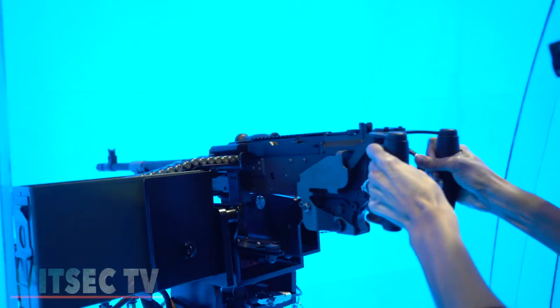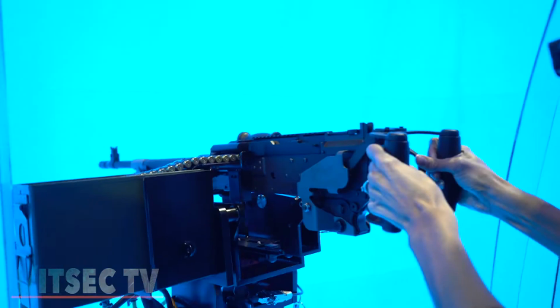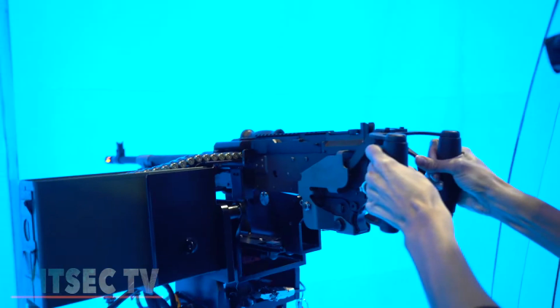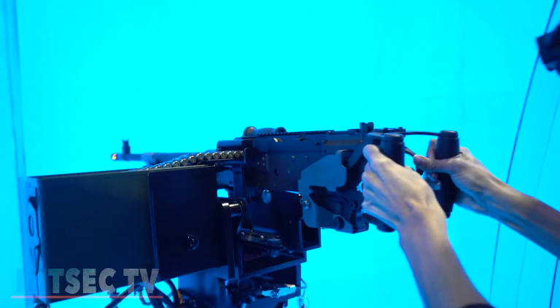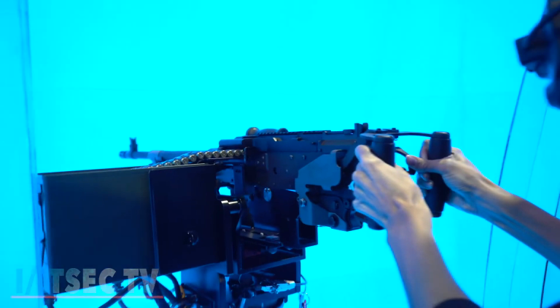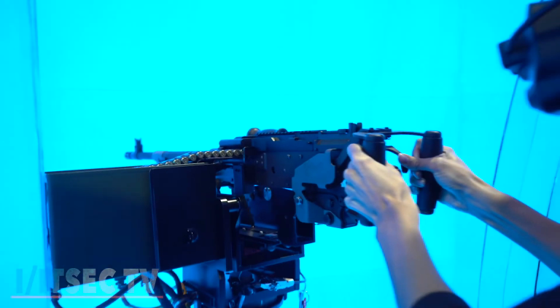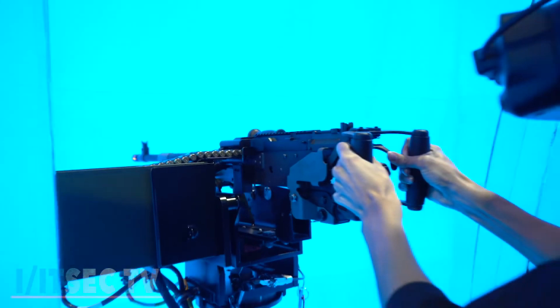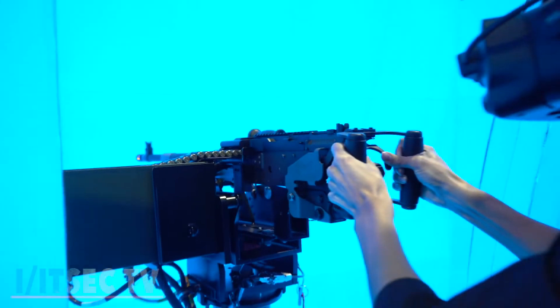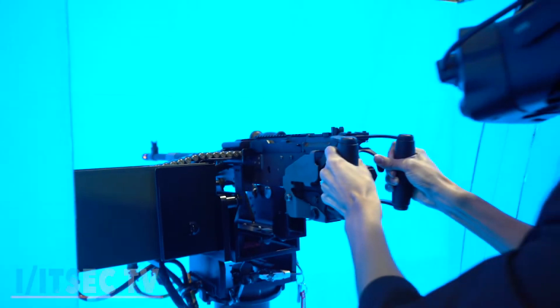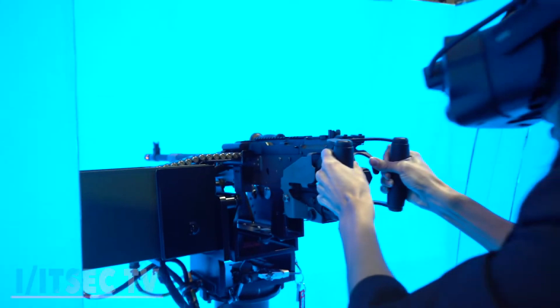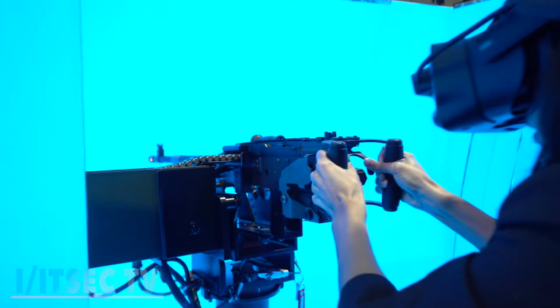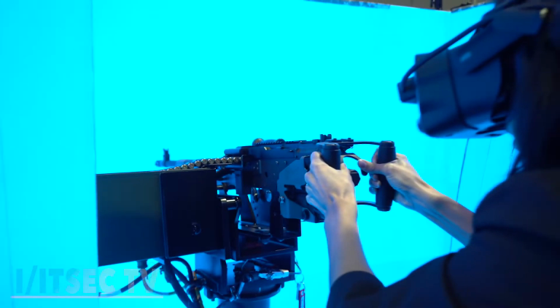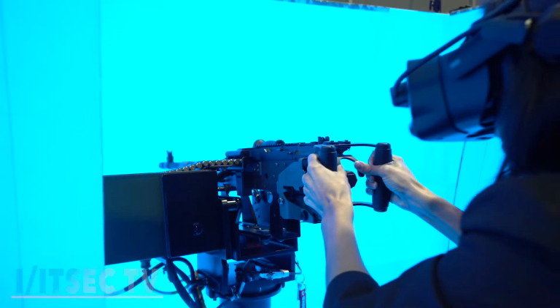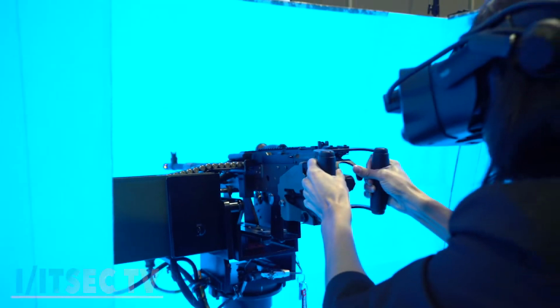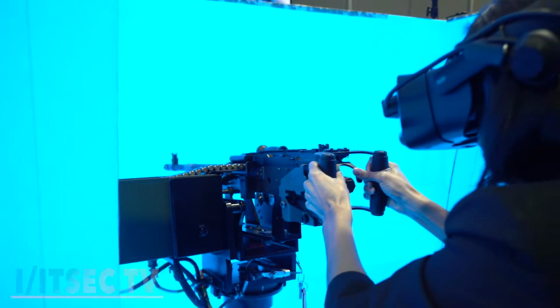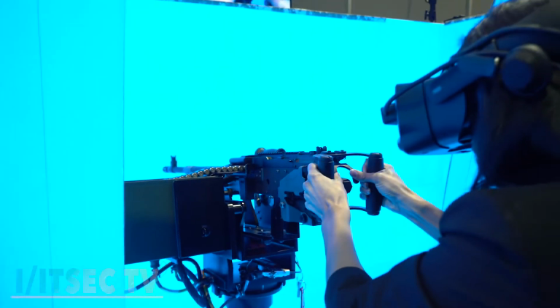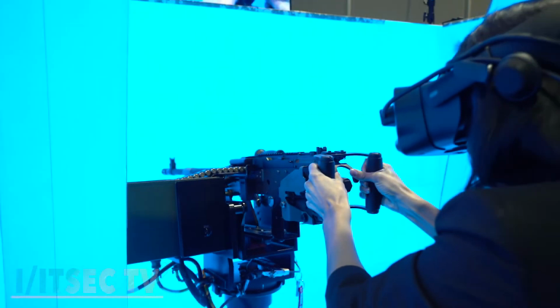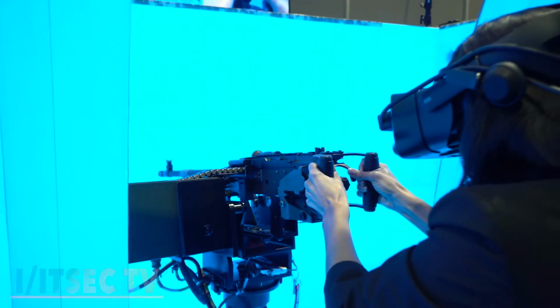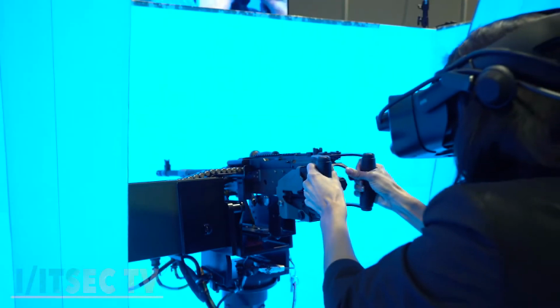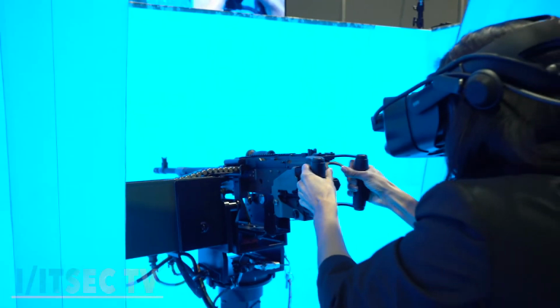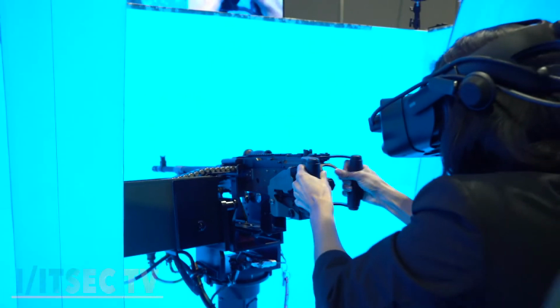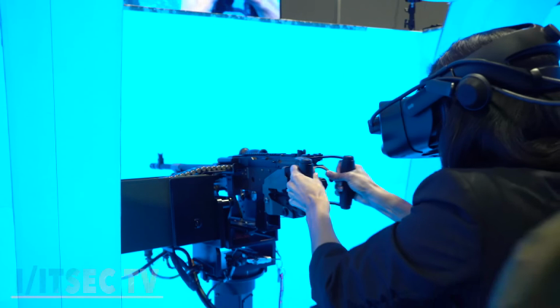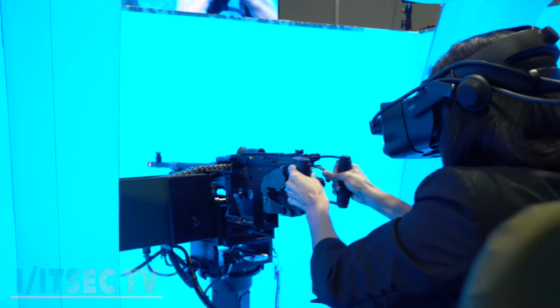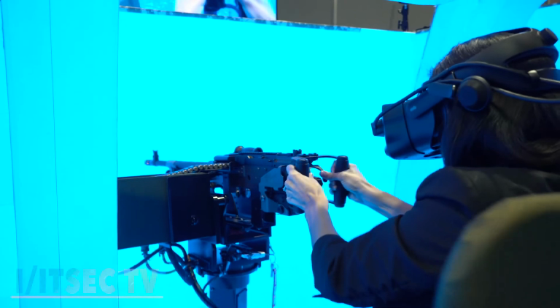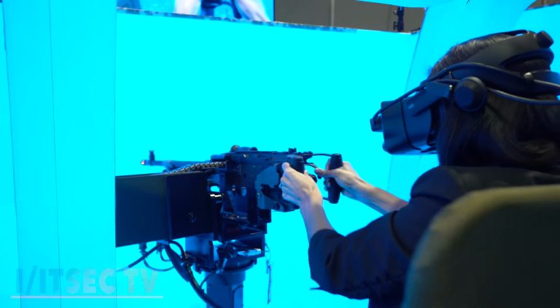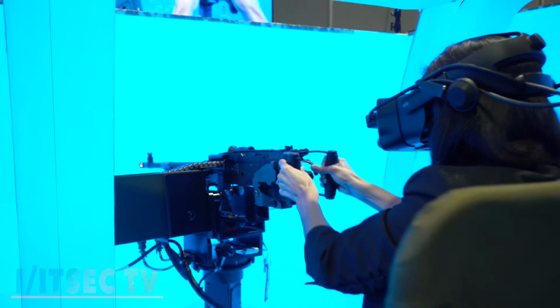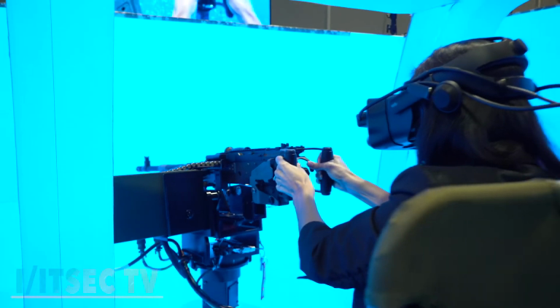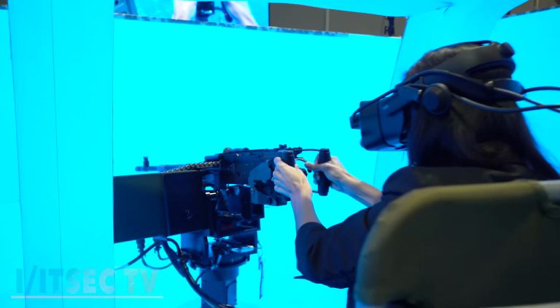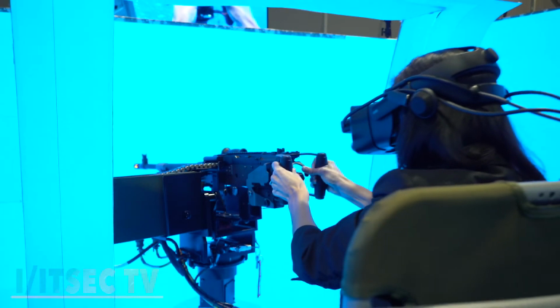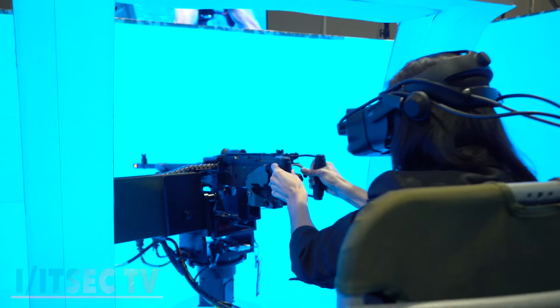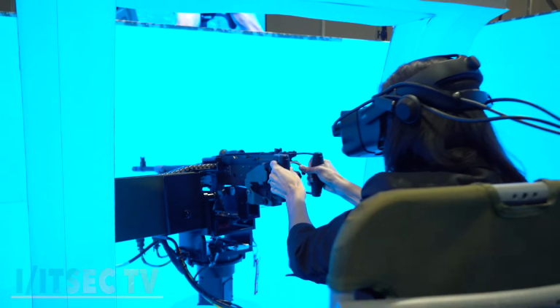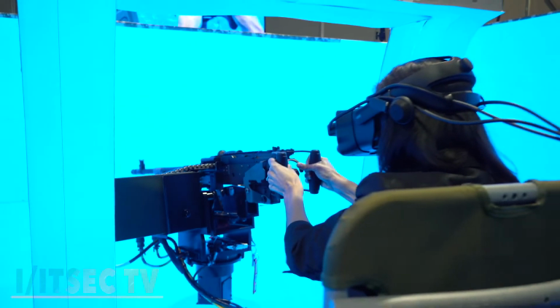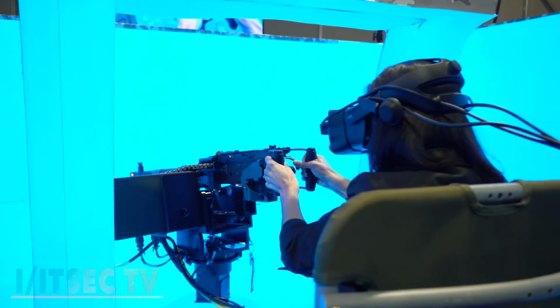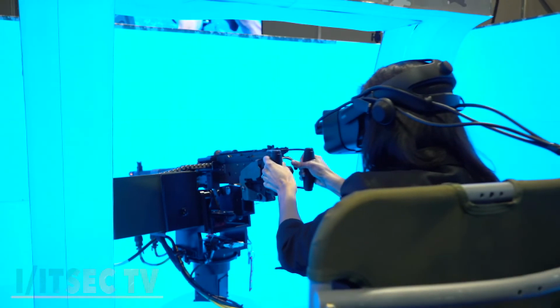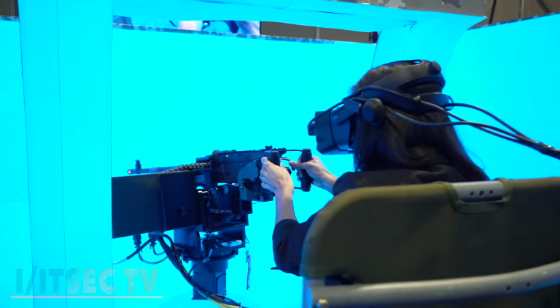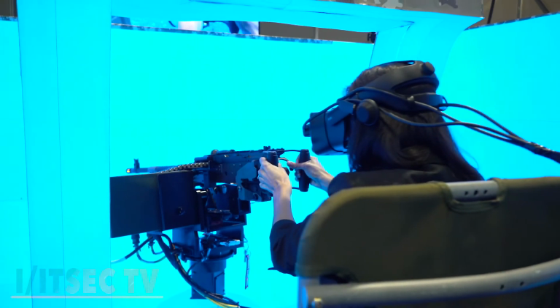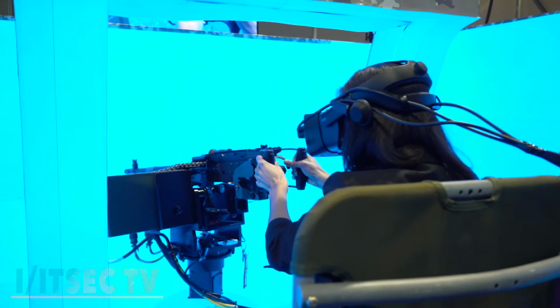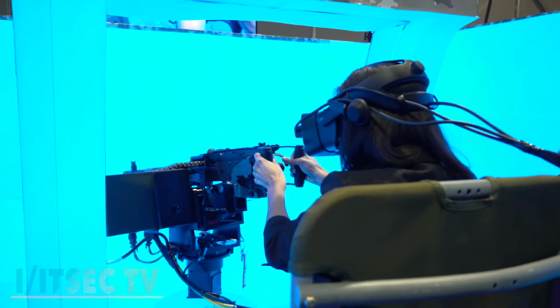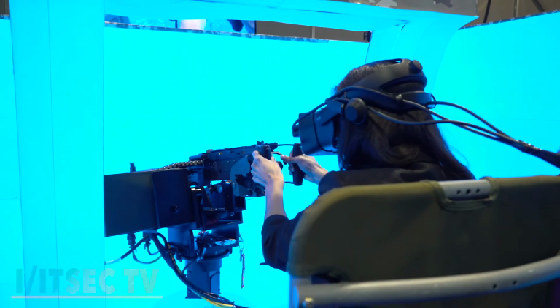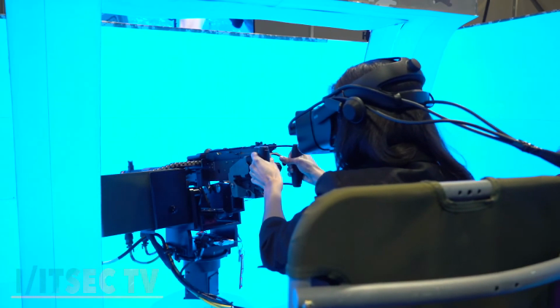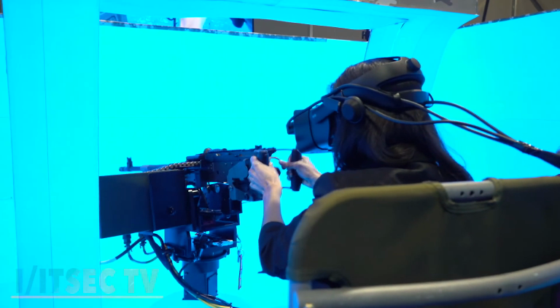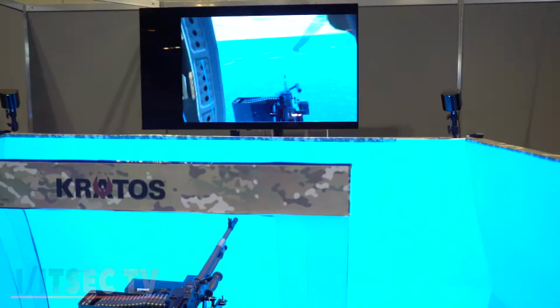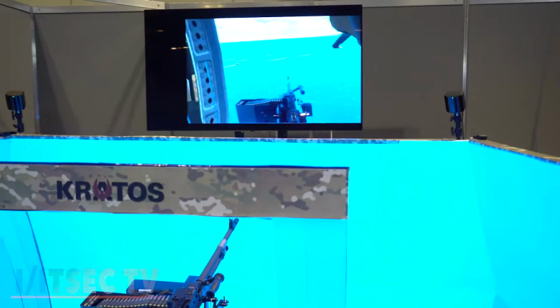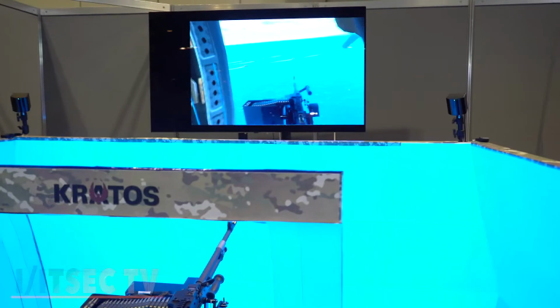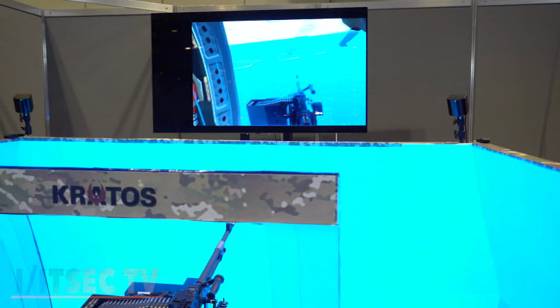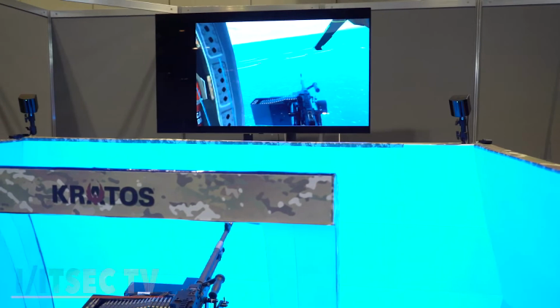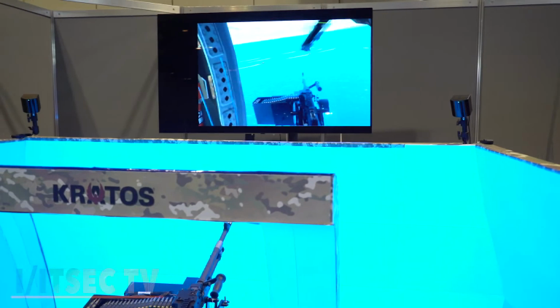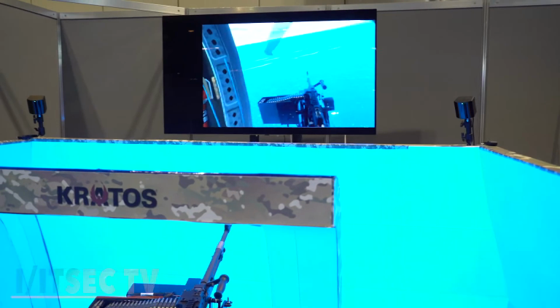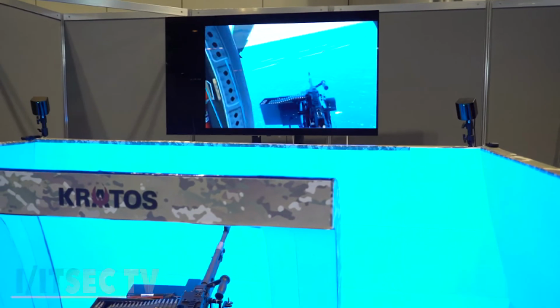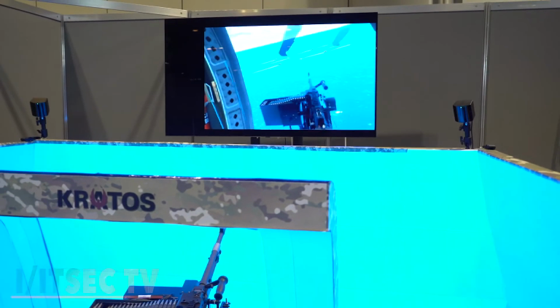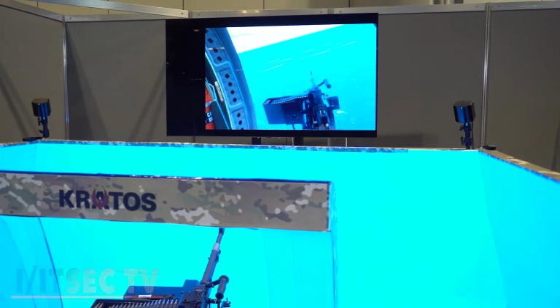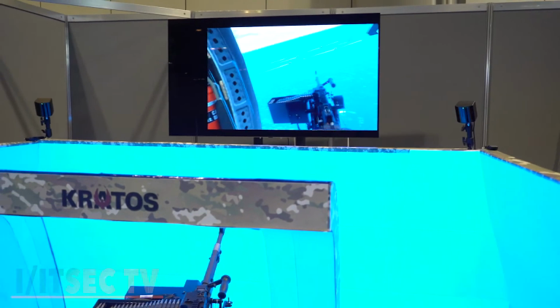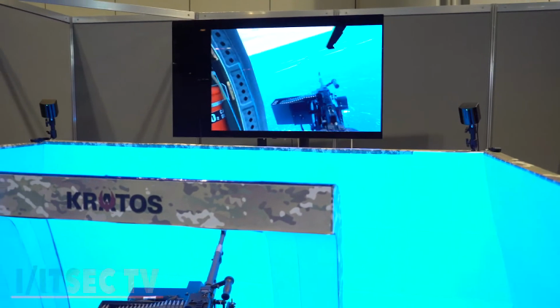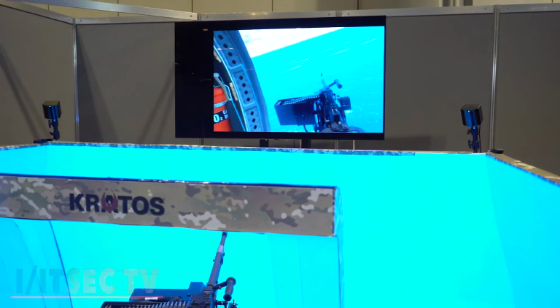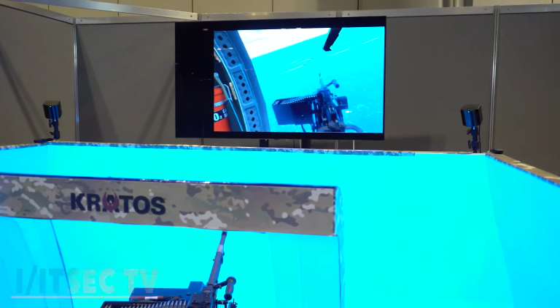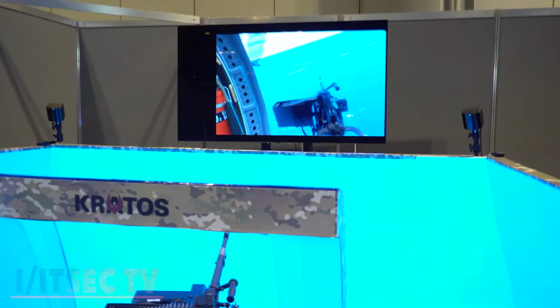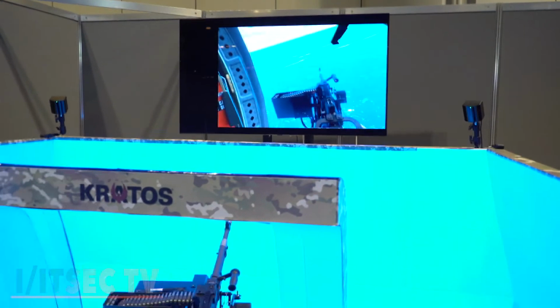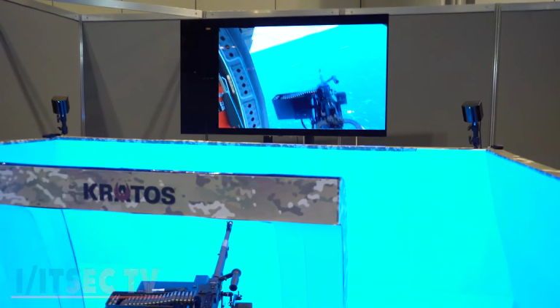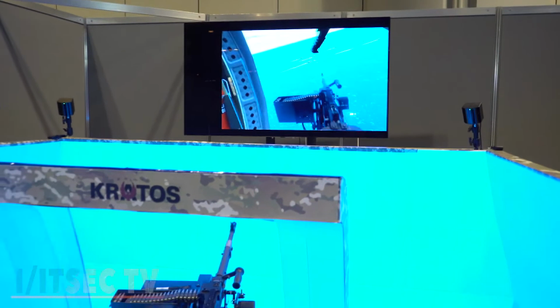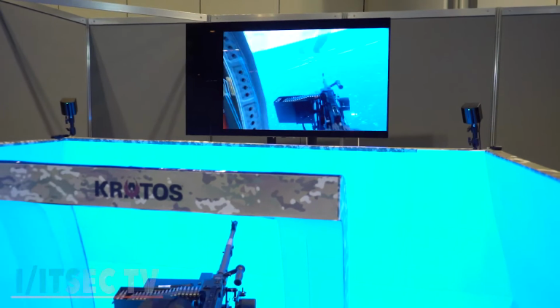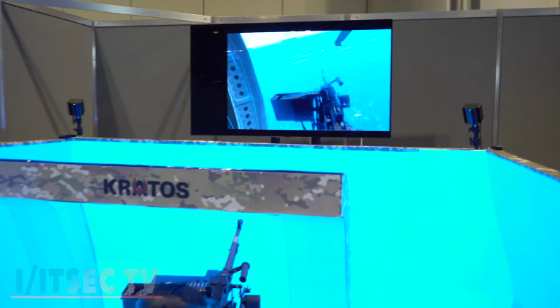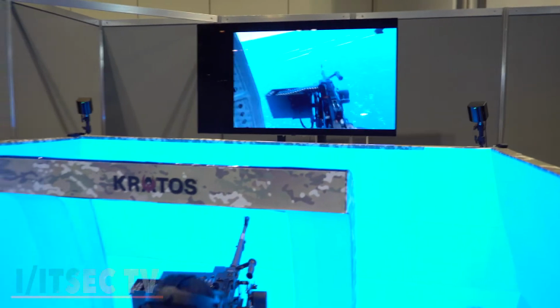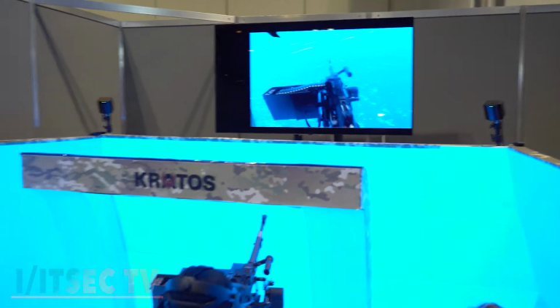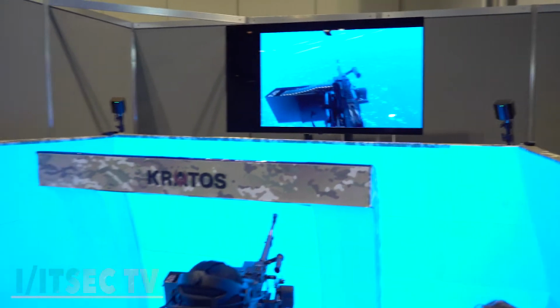Thanks to everyone at Kratos for walking us through this incredible technology. Stay tuned for more ITSEC TV.